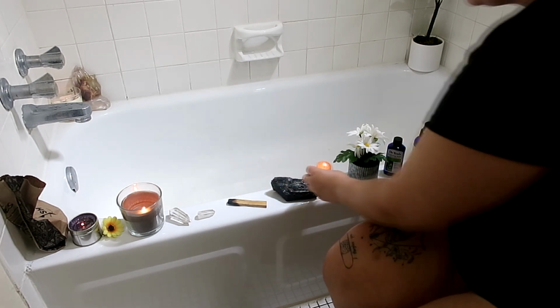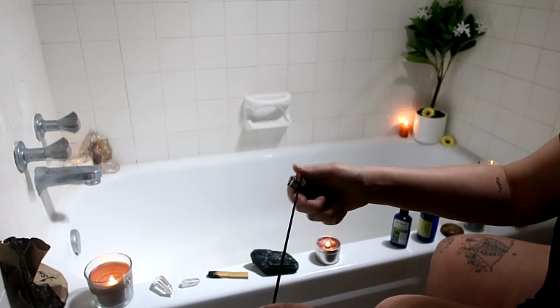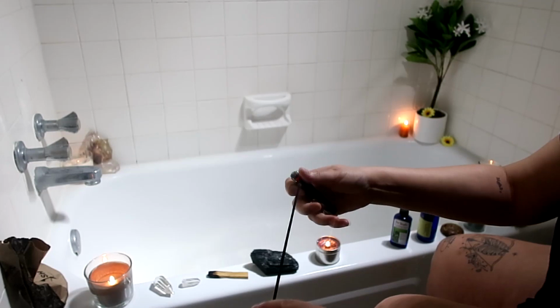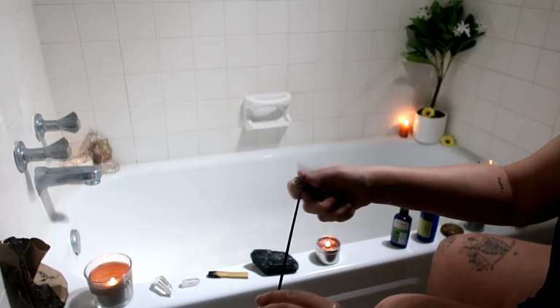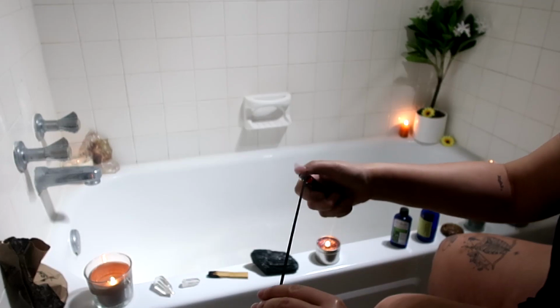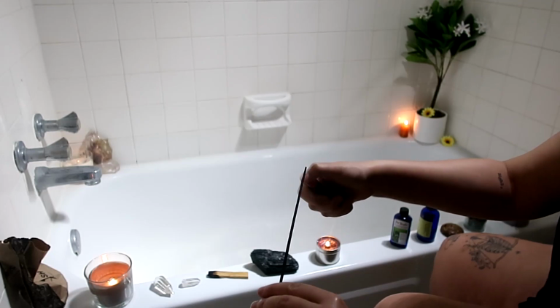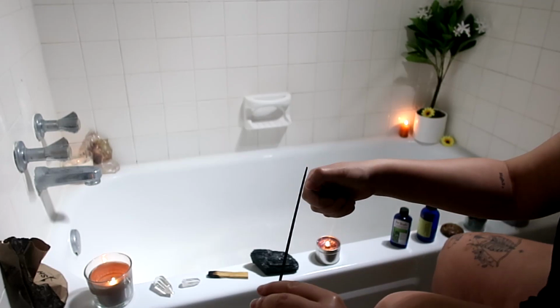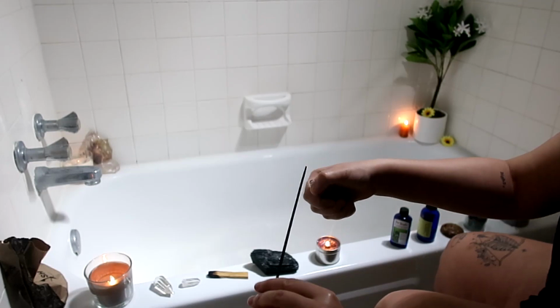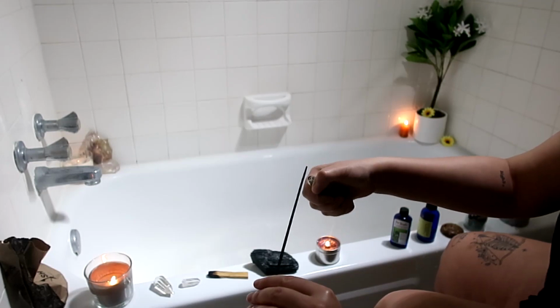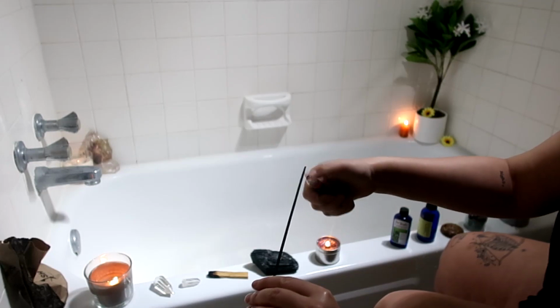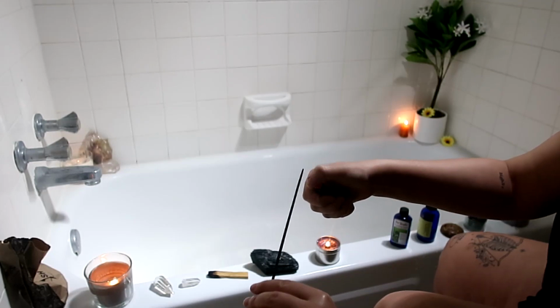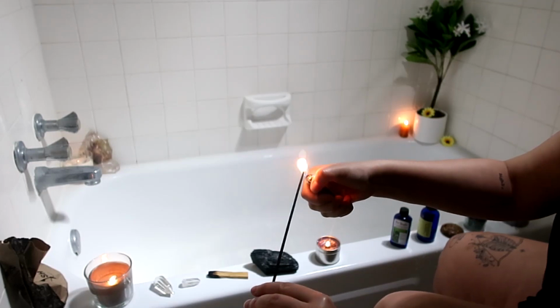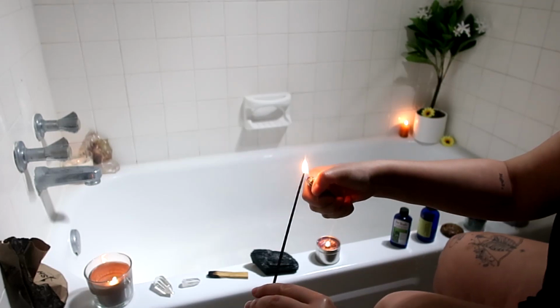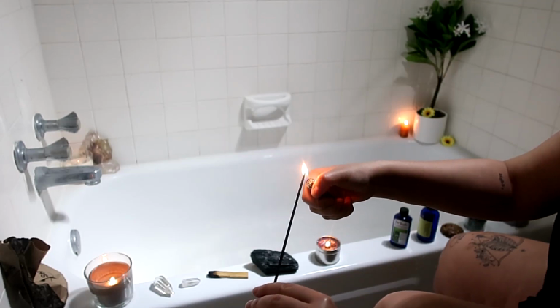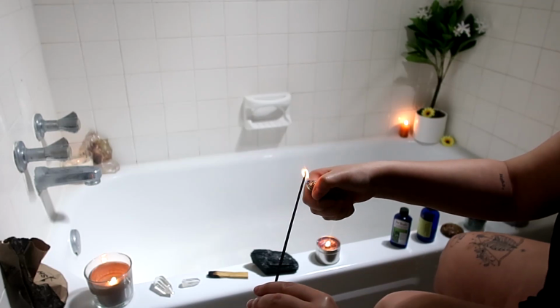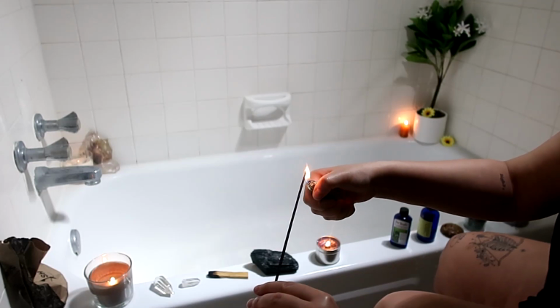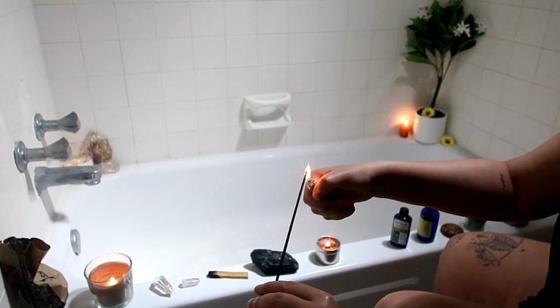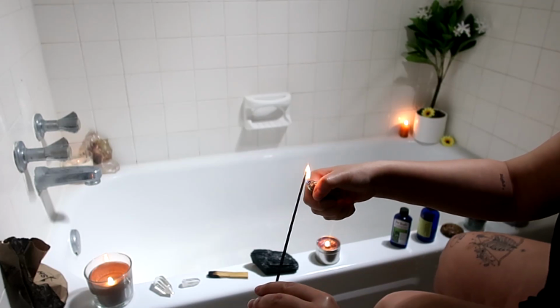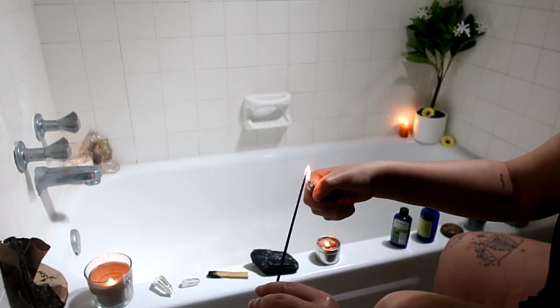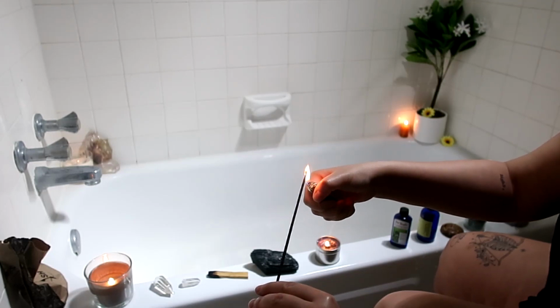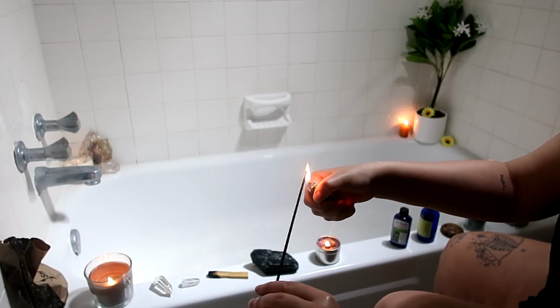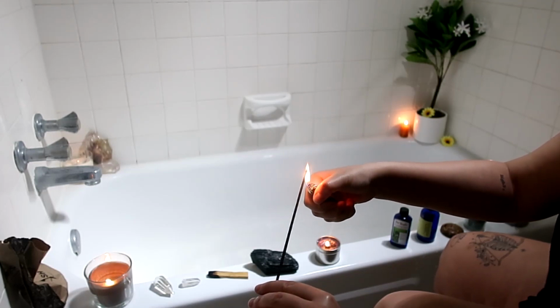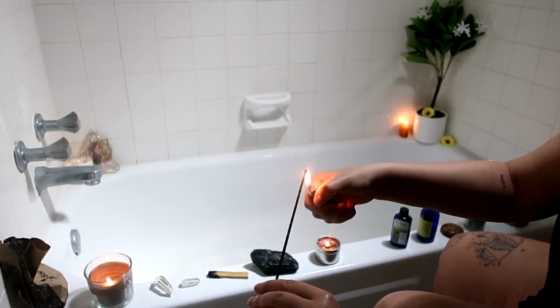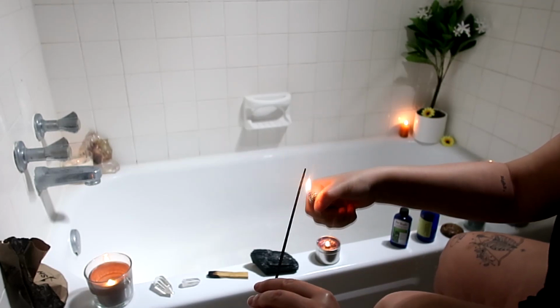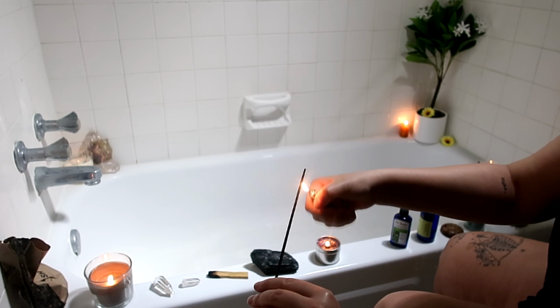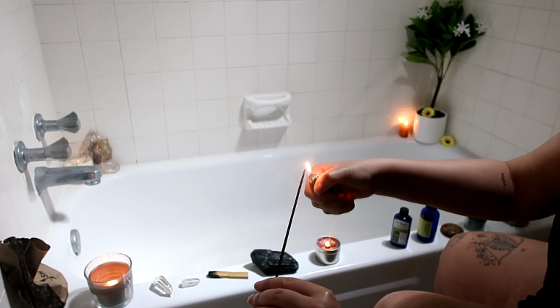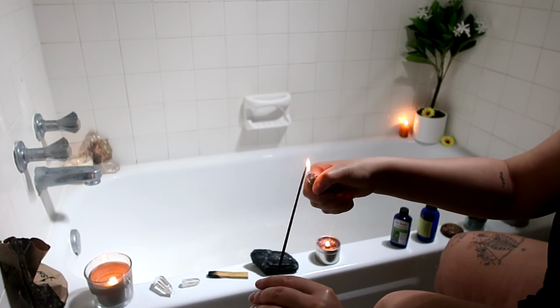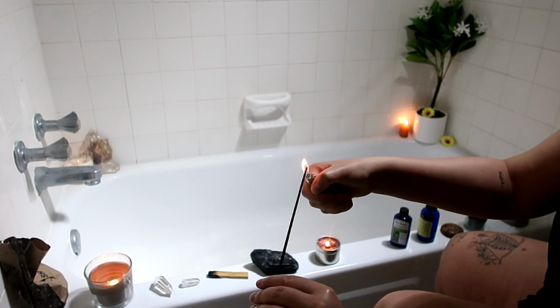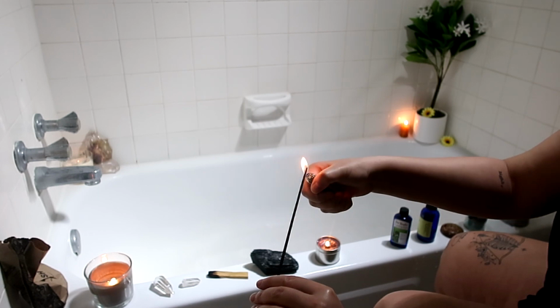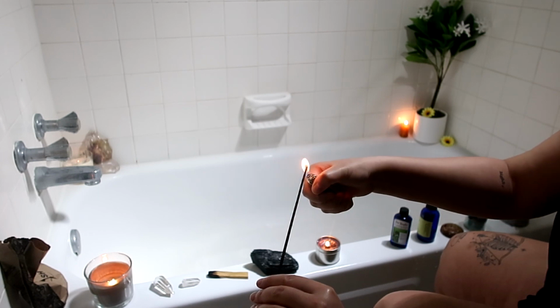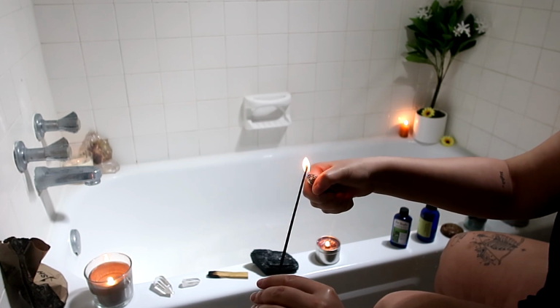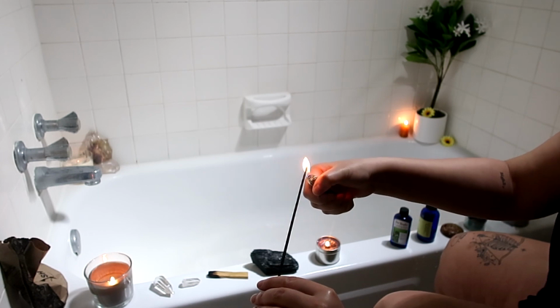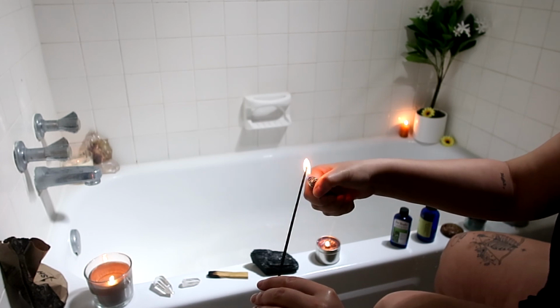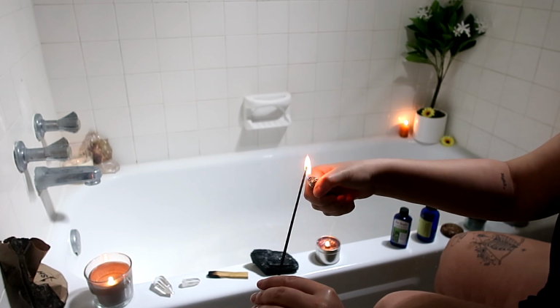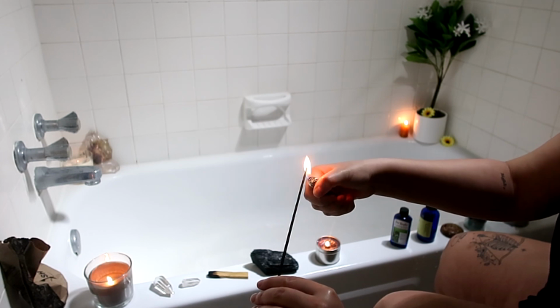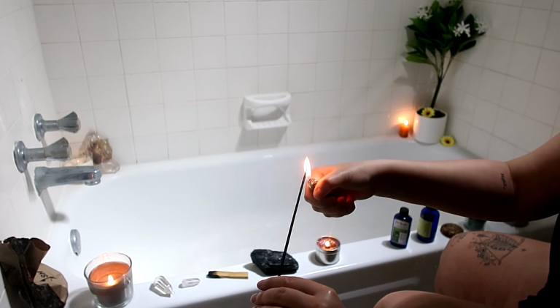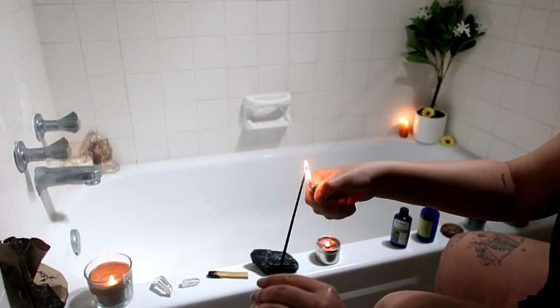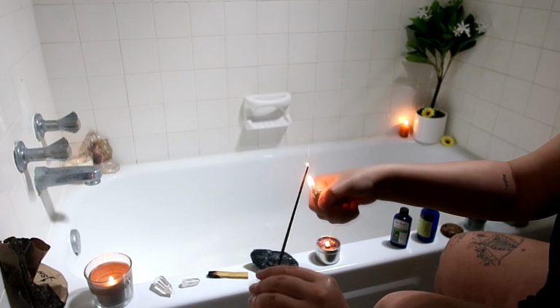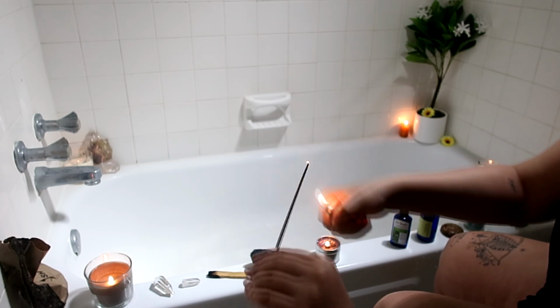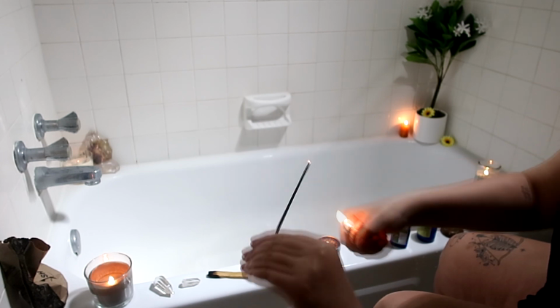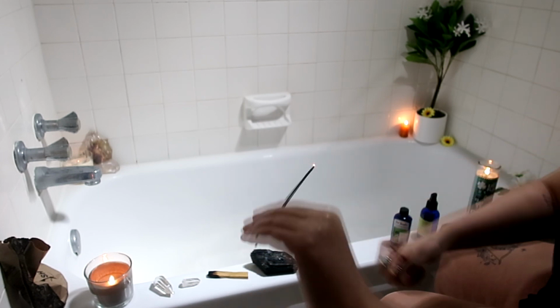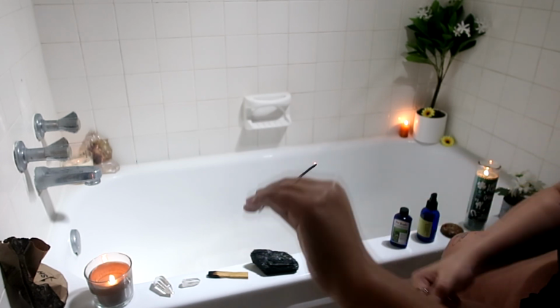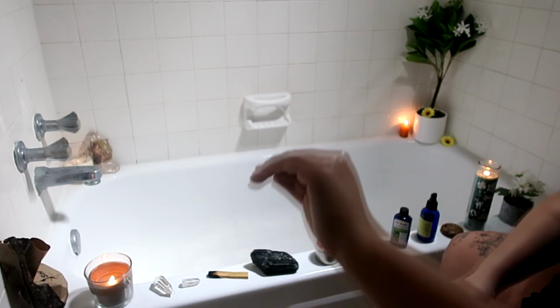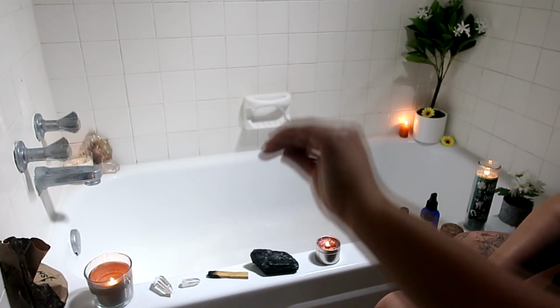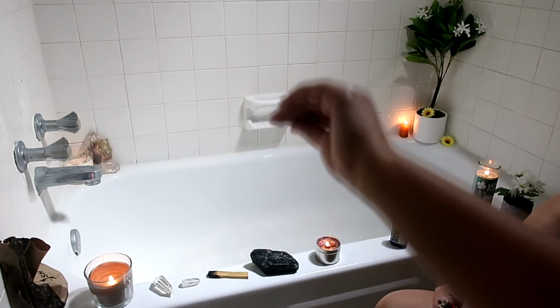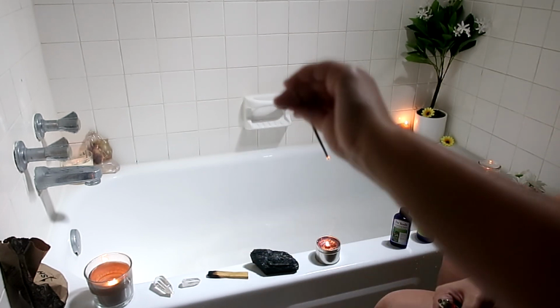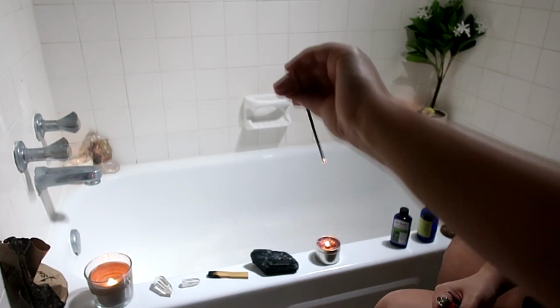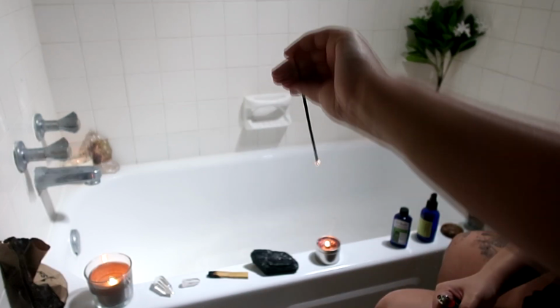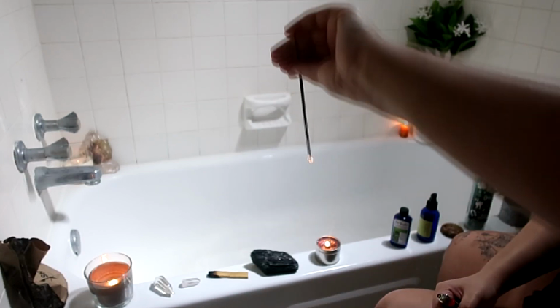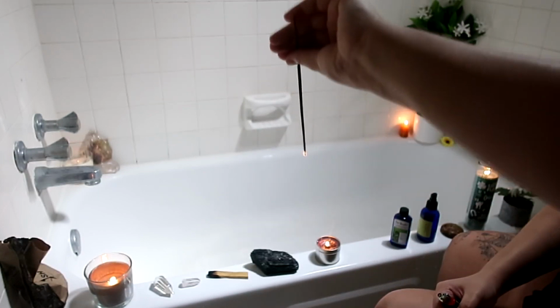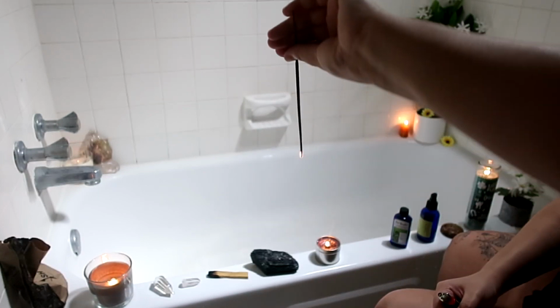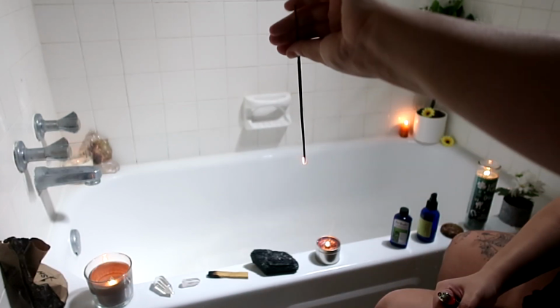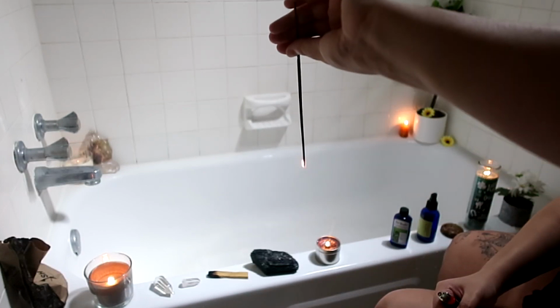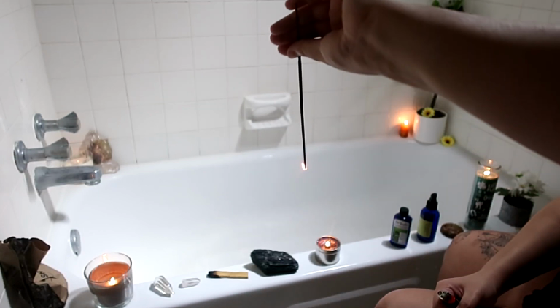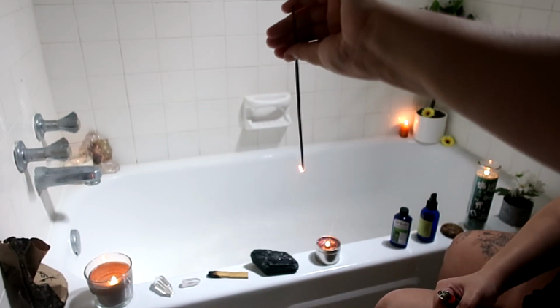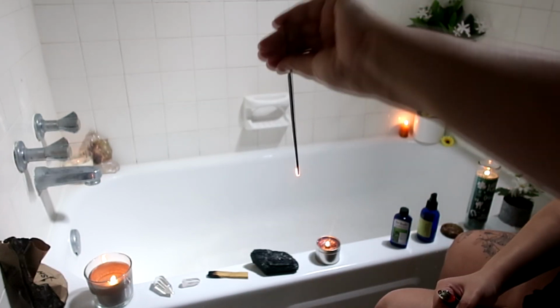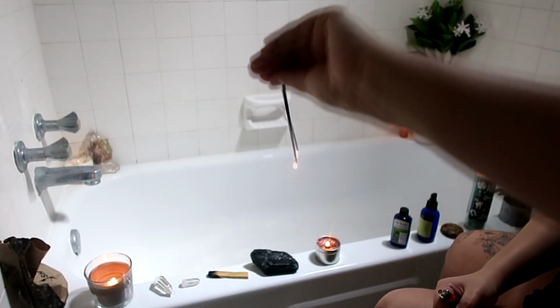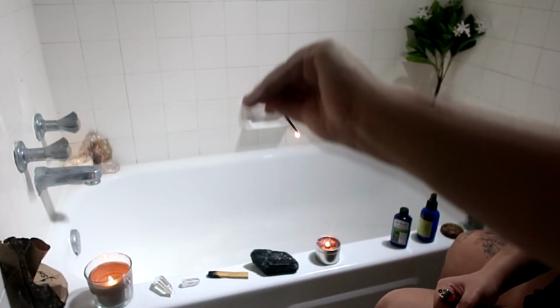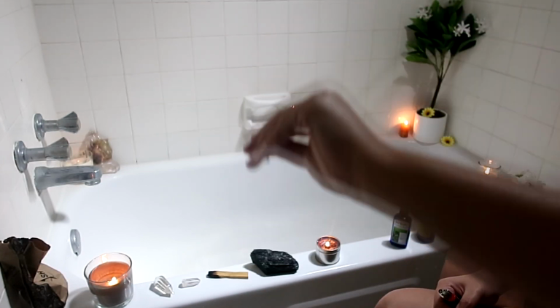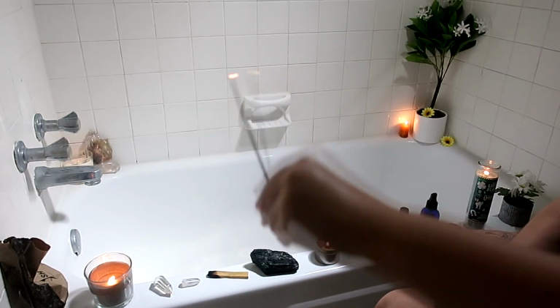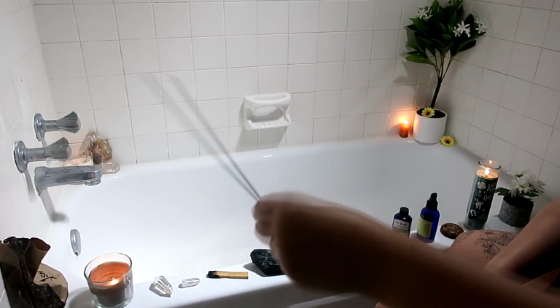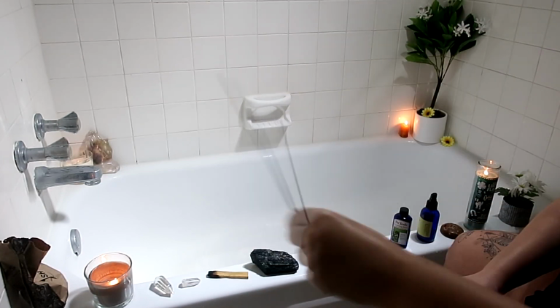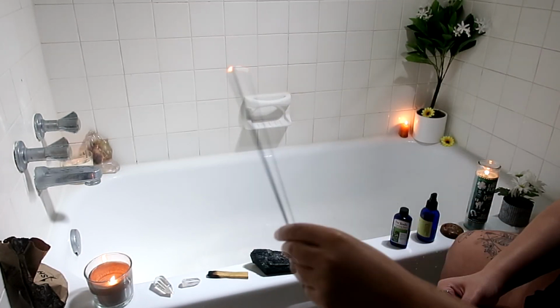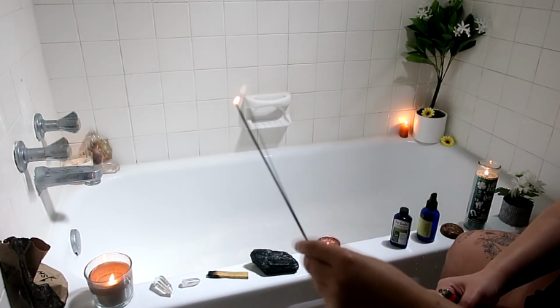Another thing to keep in mind is your incense. I'm using cinnamon incense right here because it's my favorite and it smells really good.